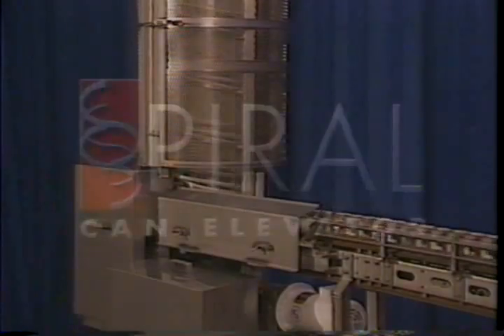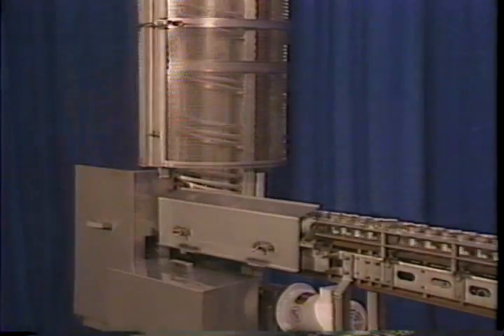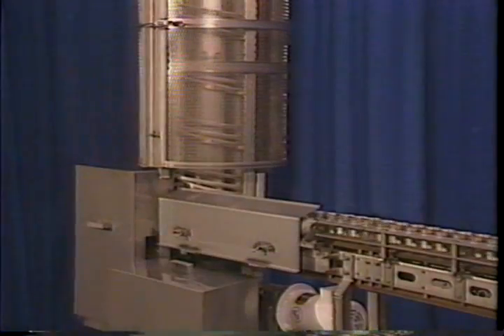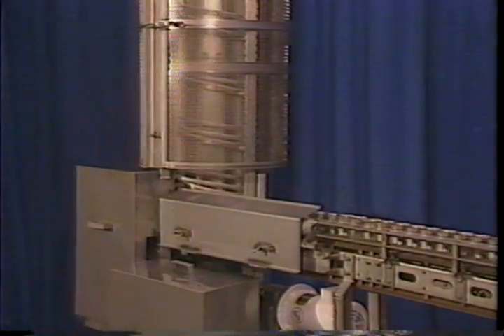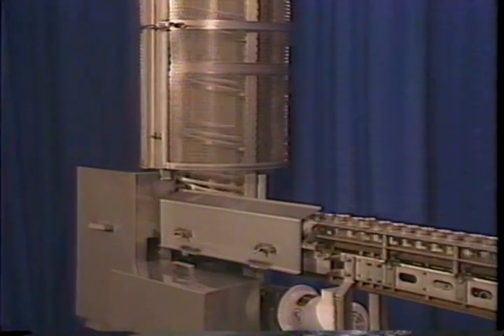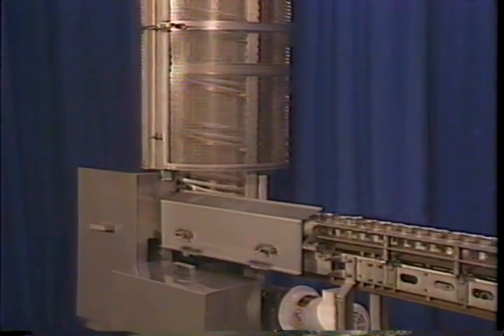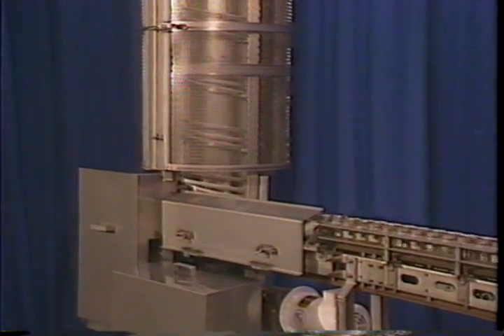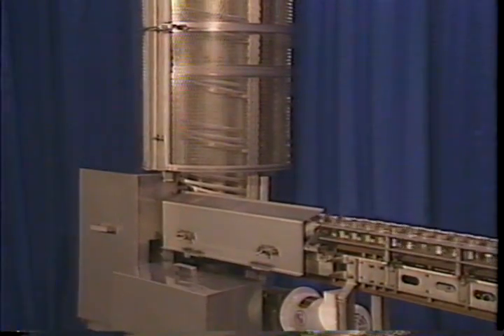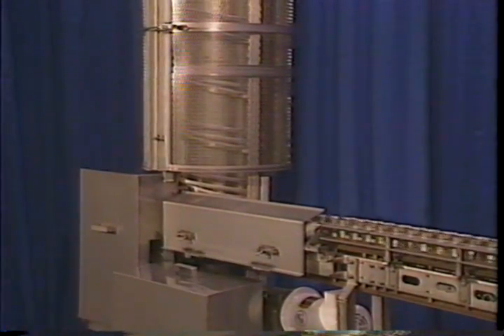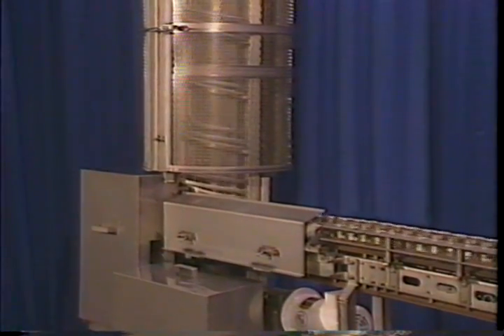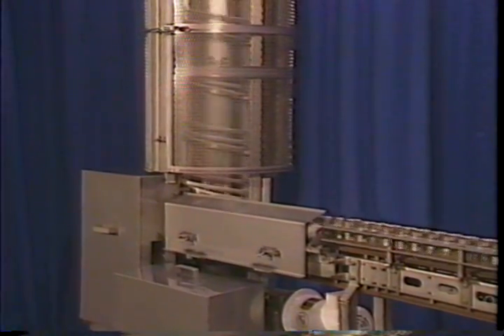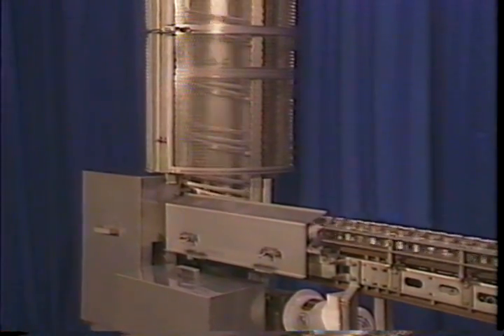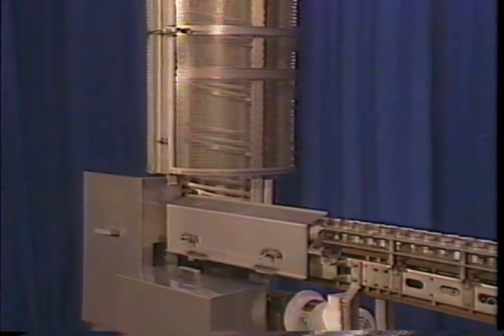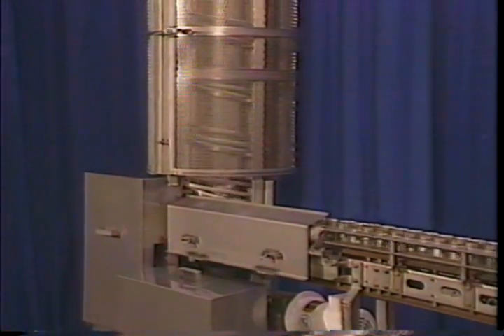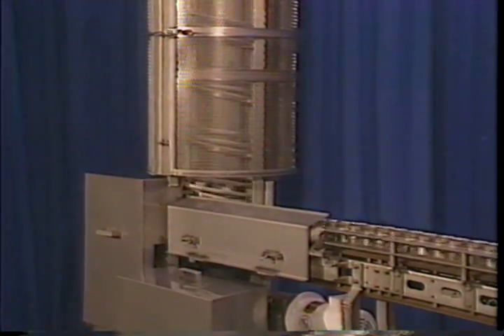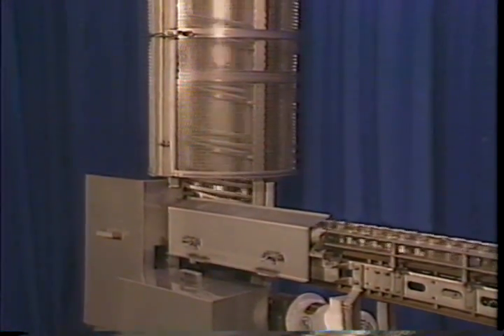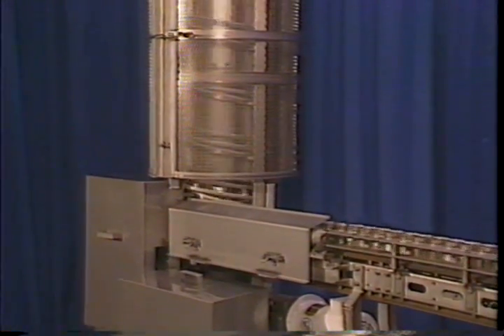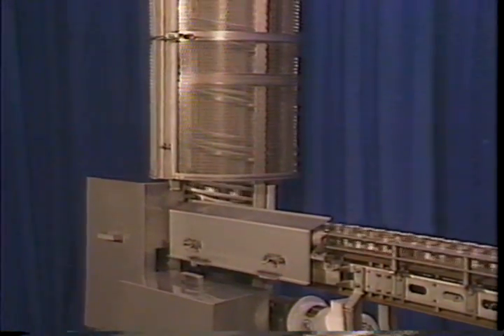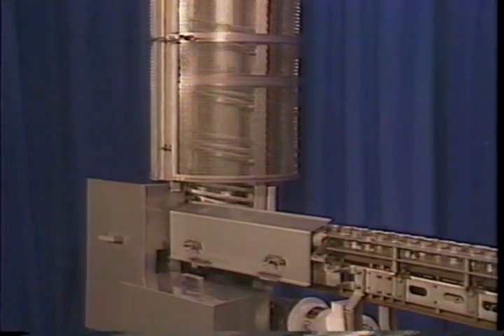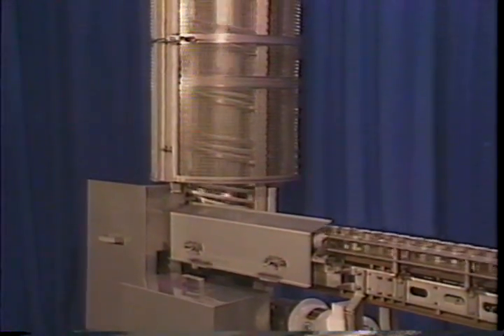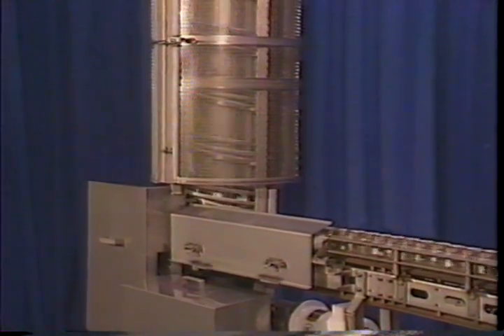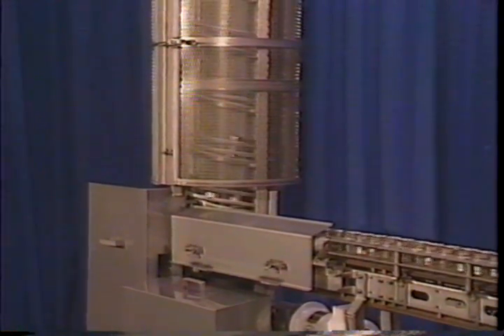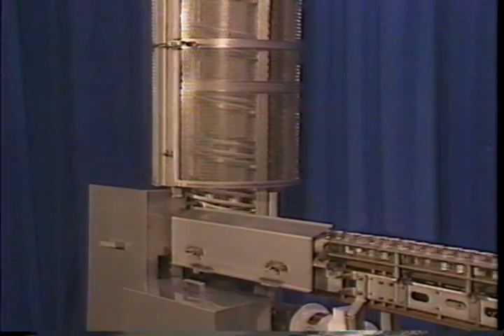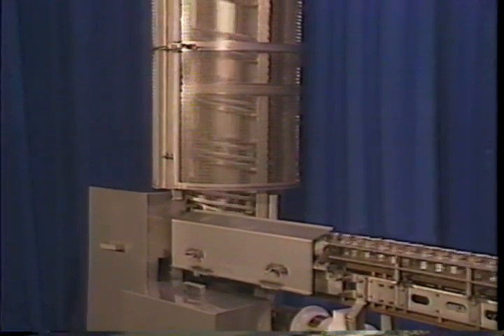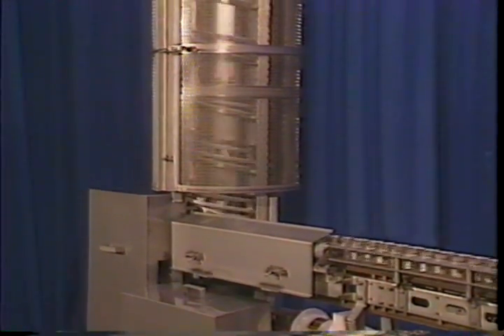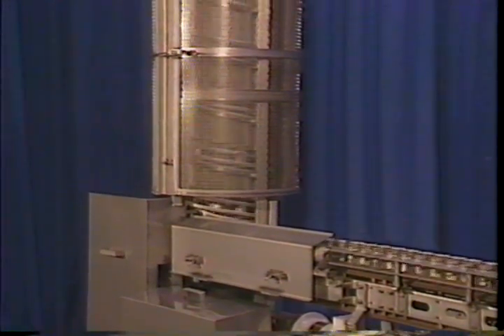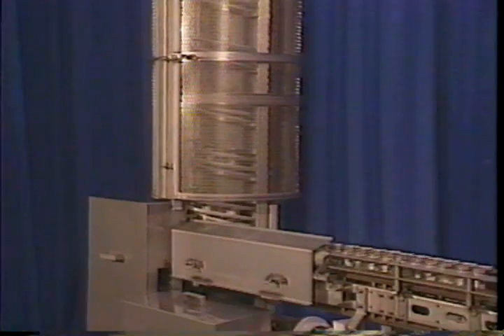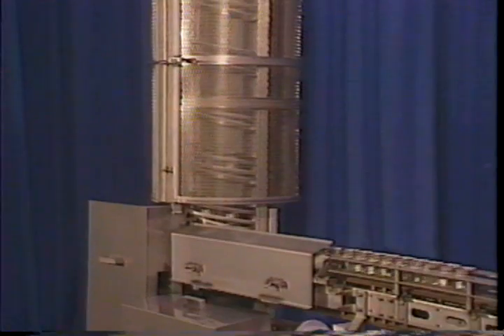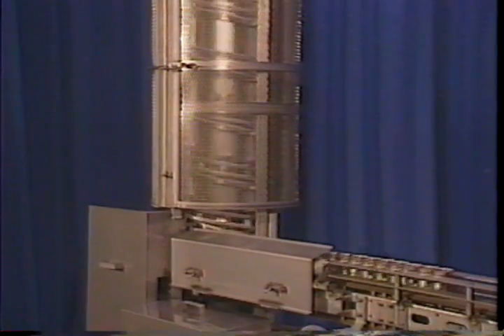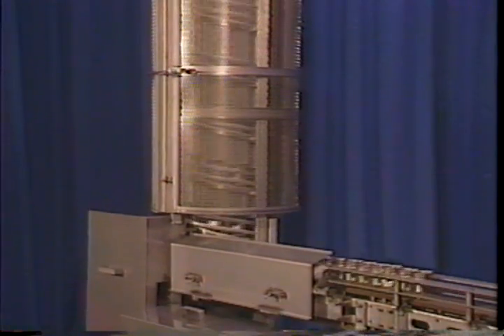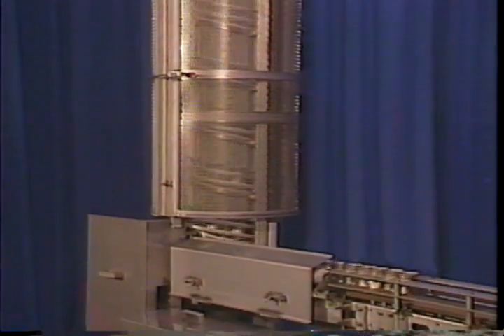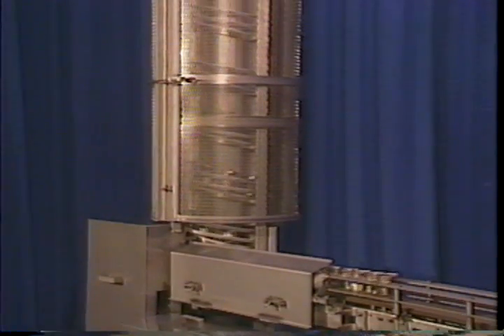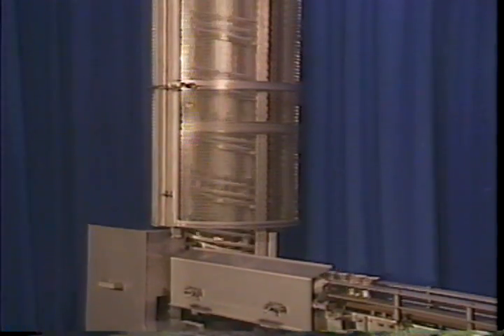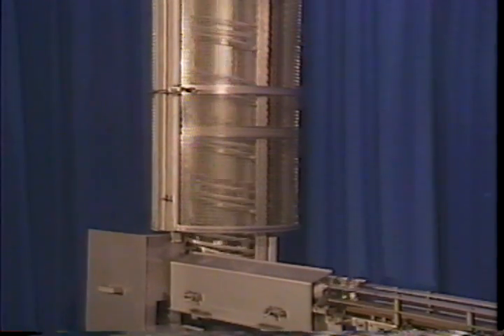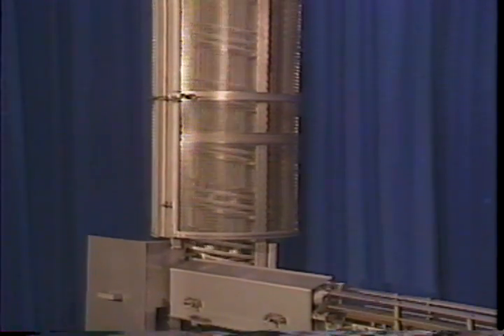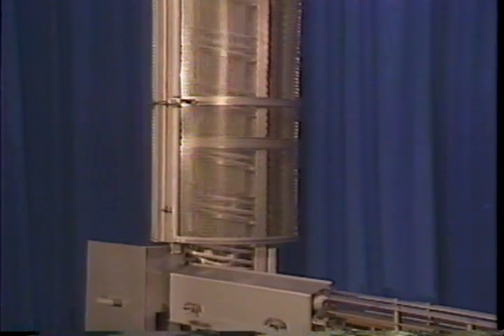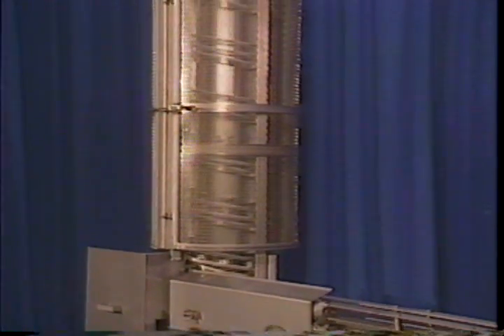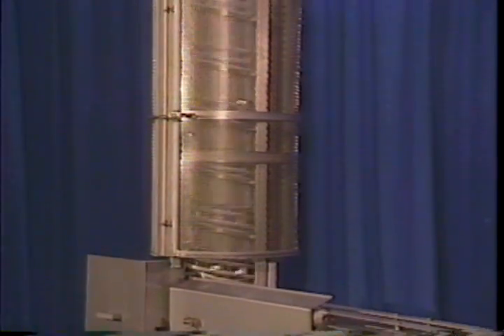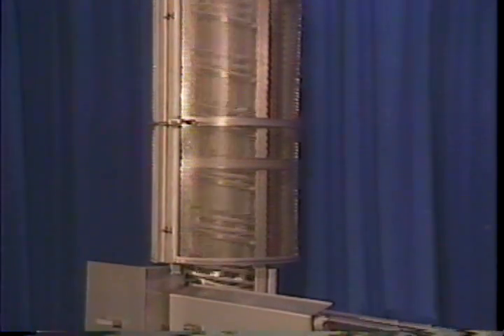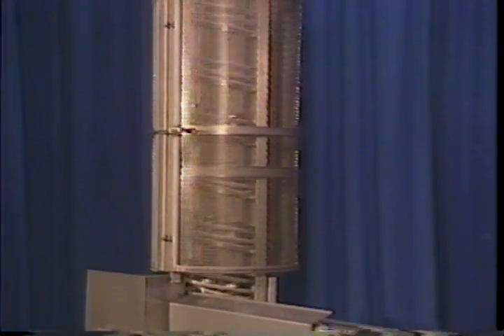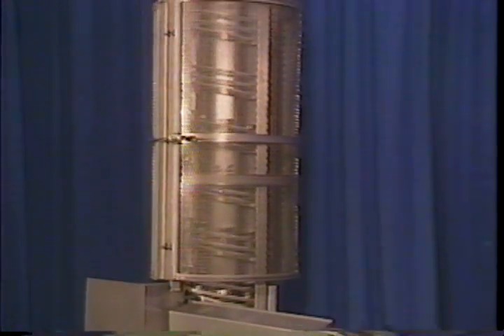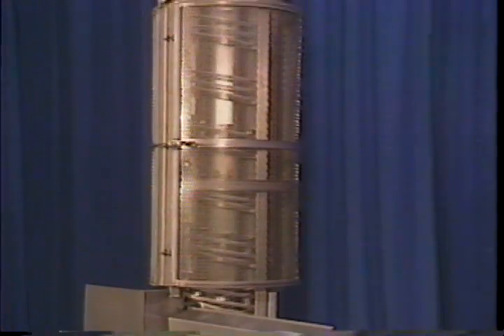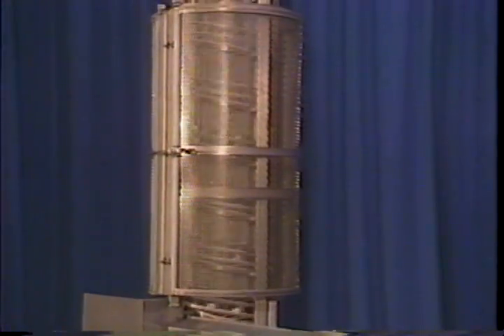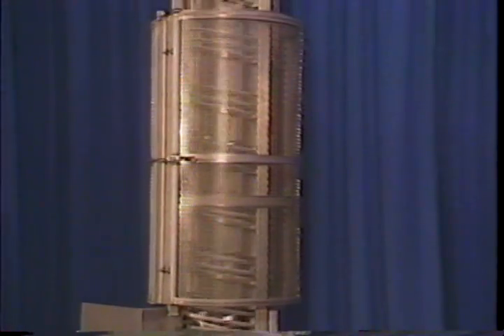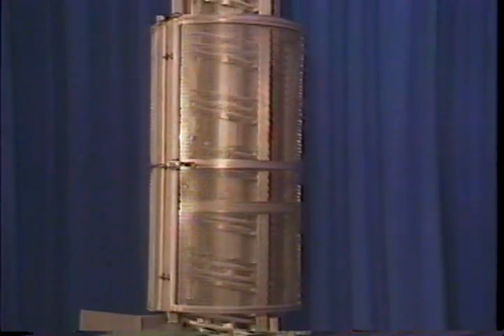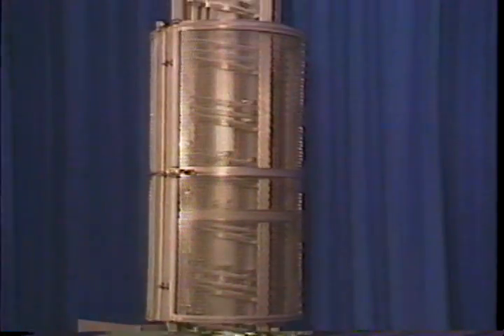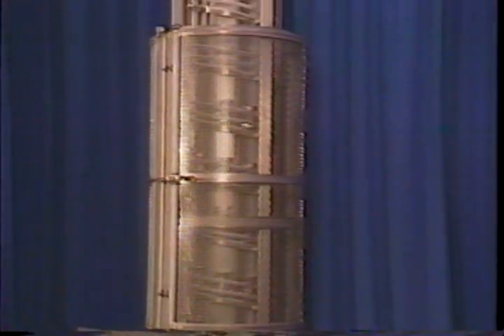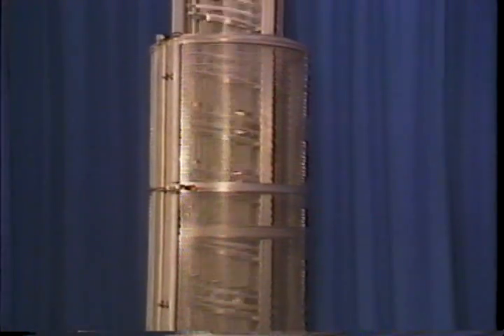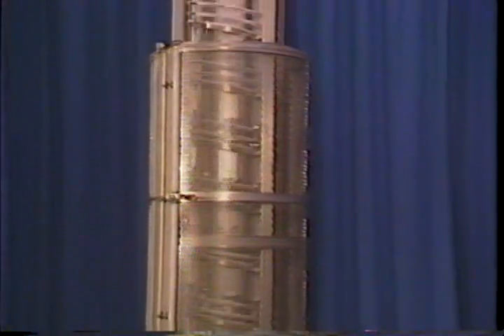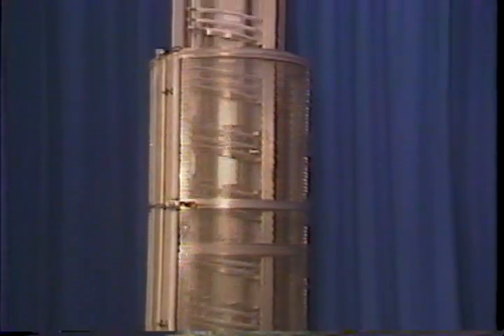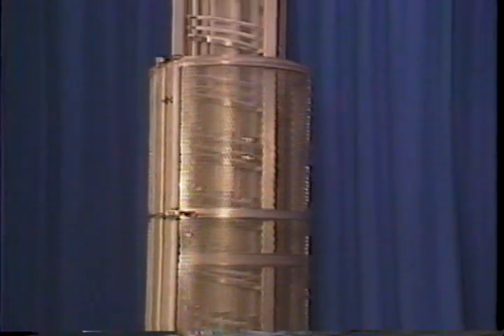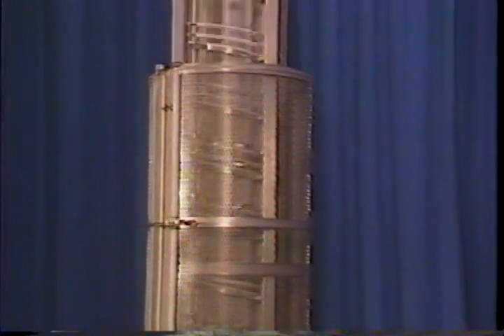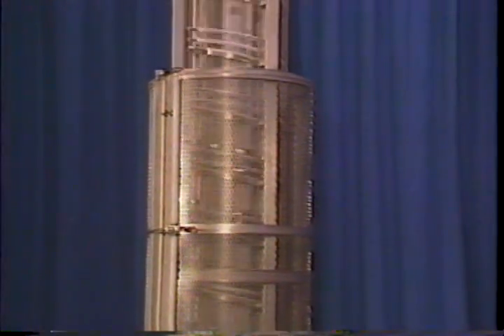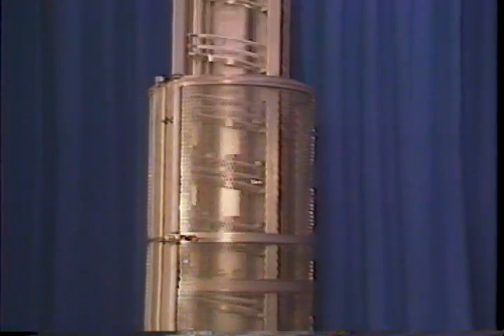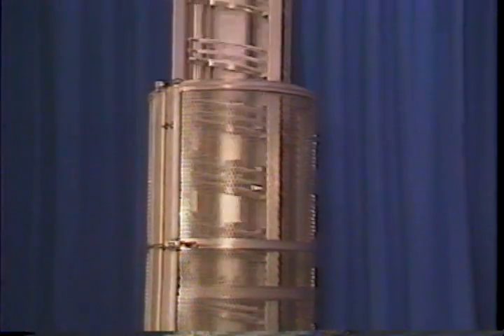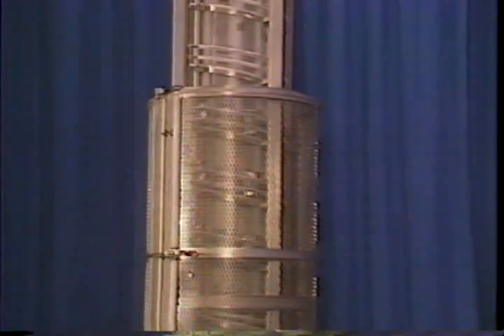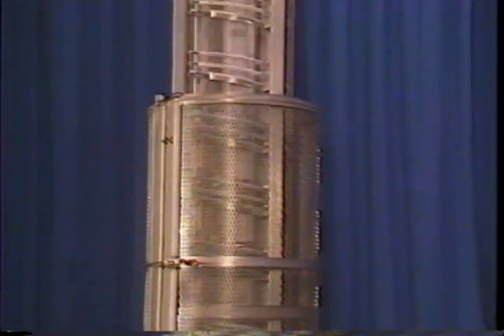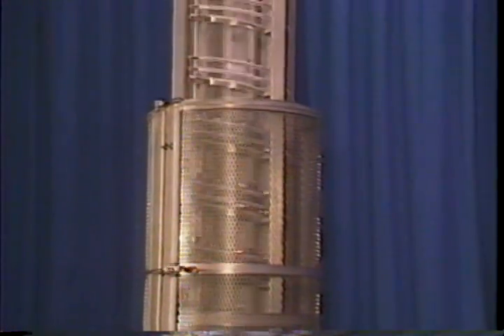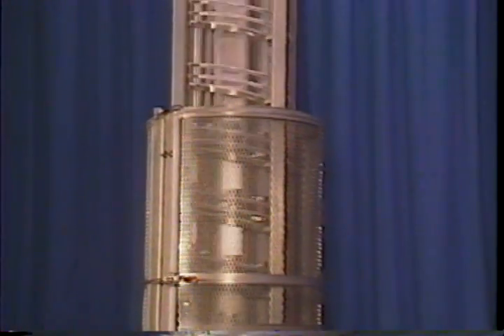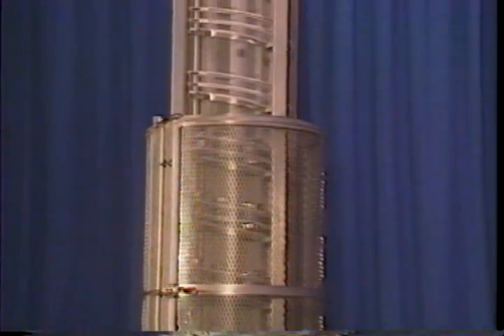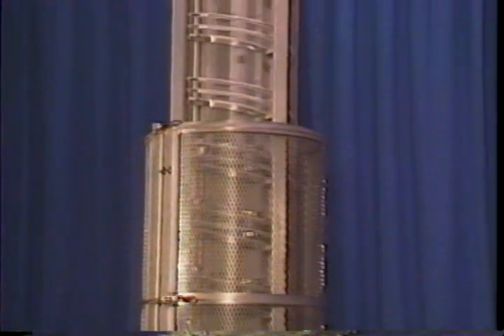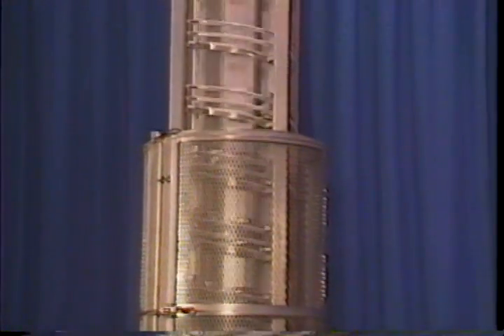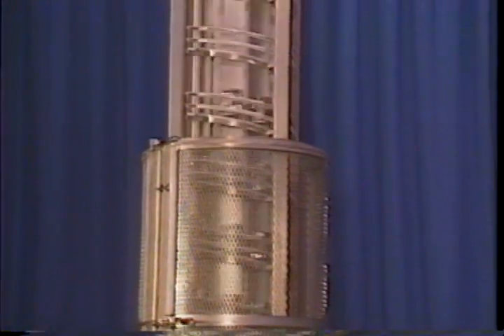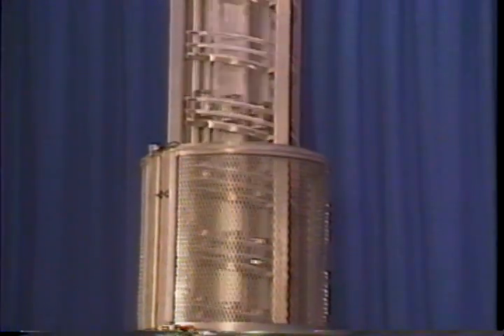Industry proven, the spiral elevator operates on the principle of a fluted rotor, moving cans along a spiral-inclined plane.